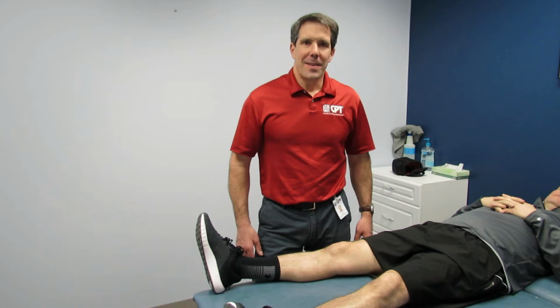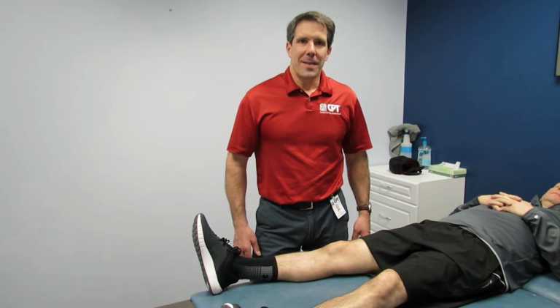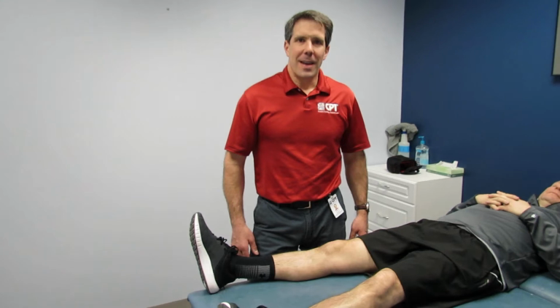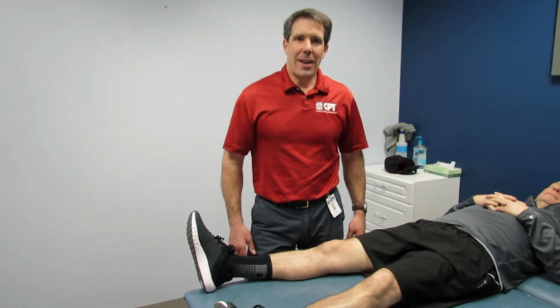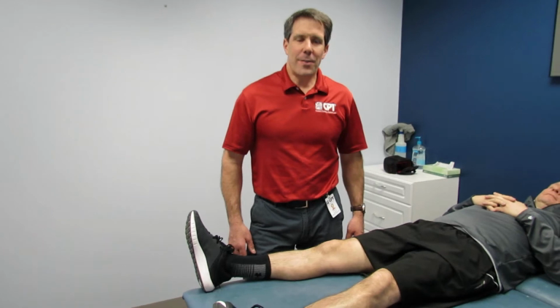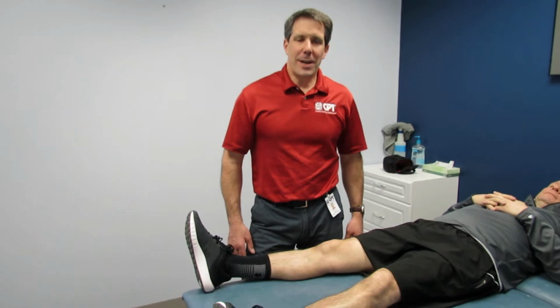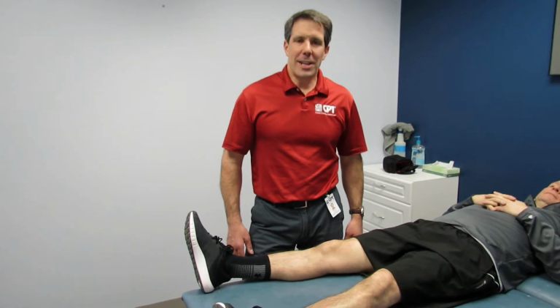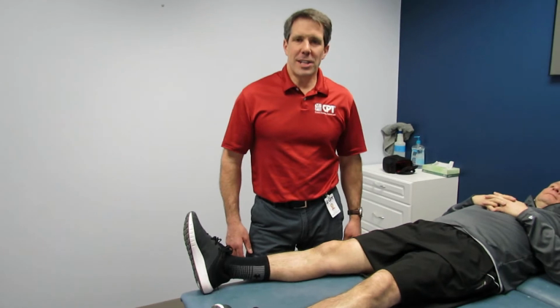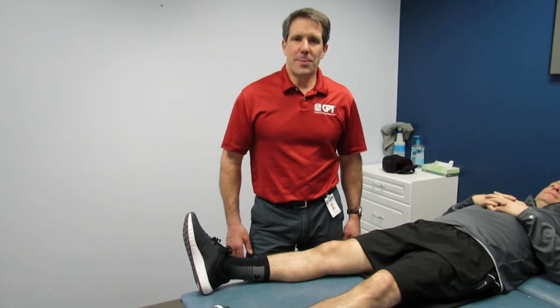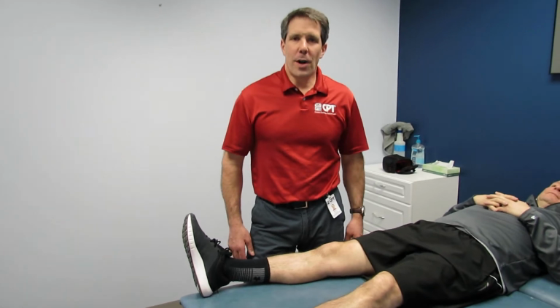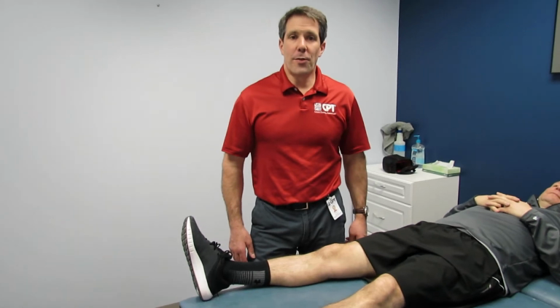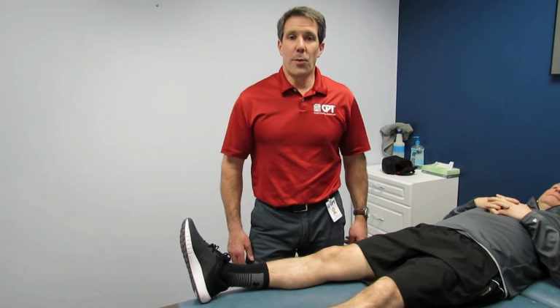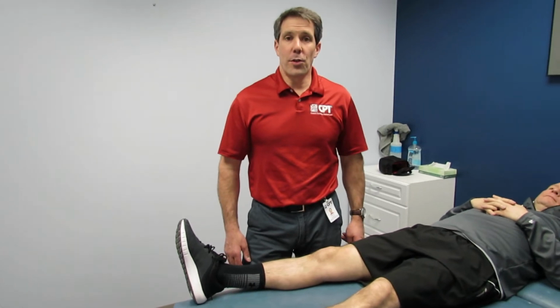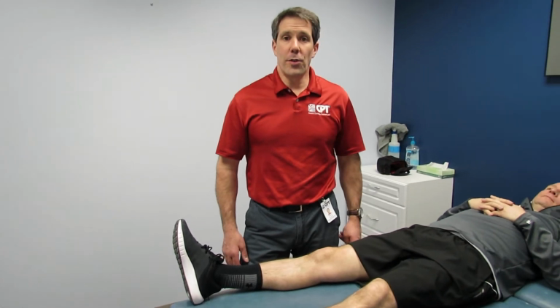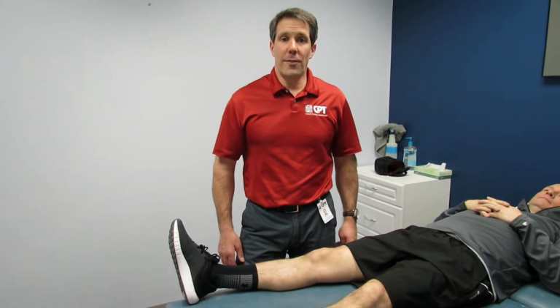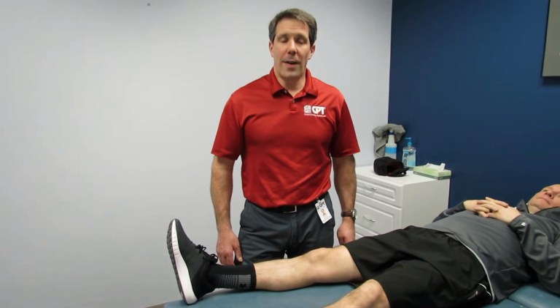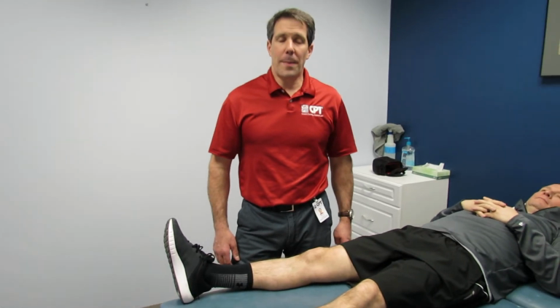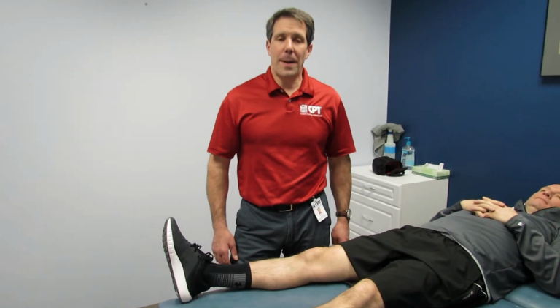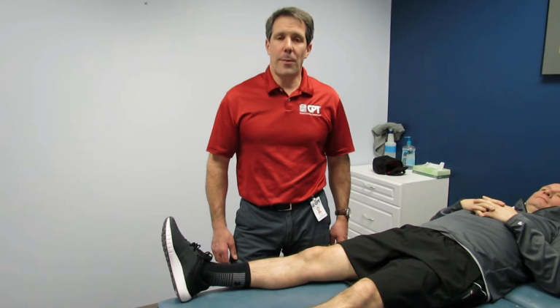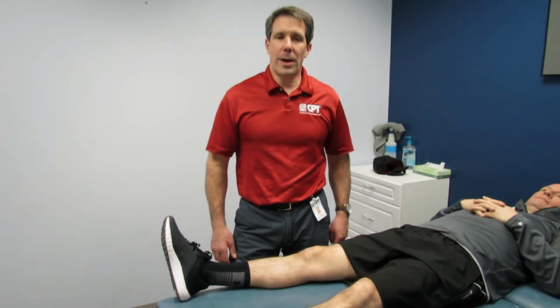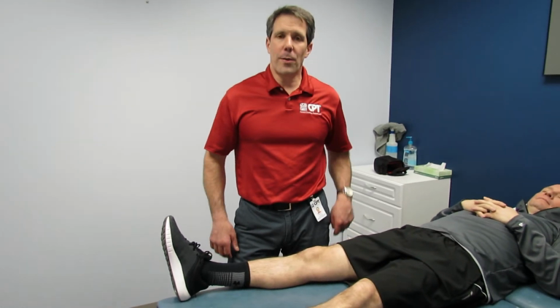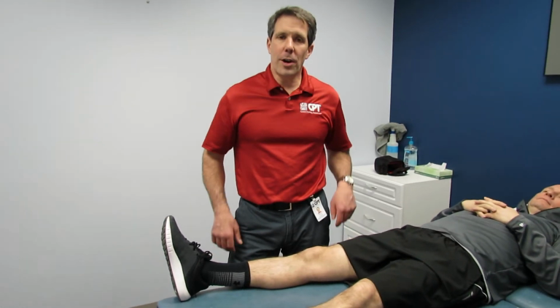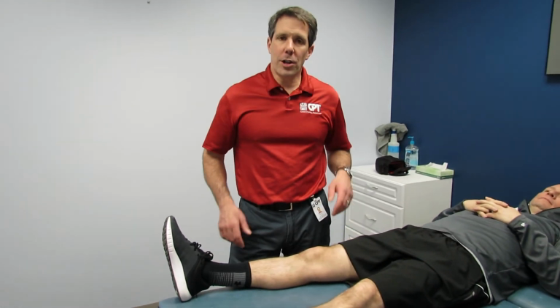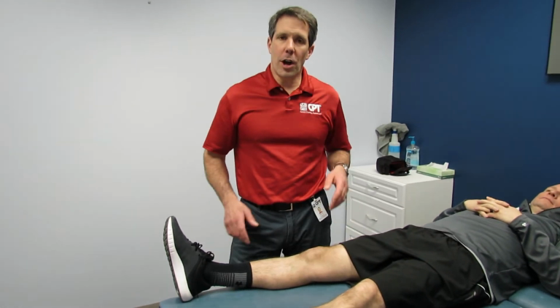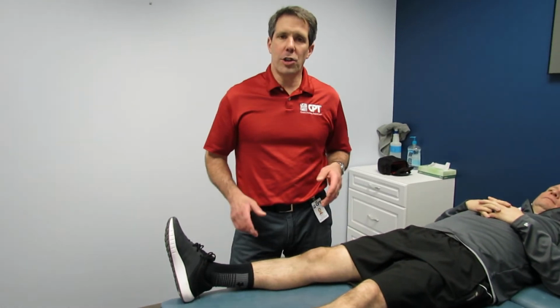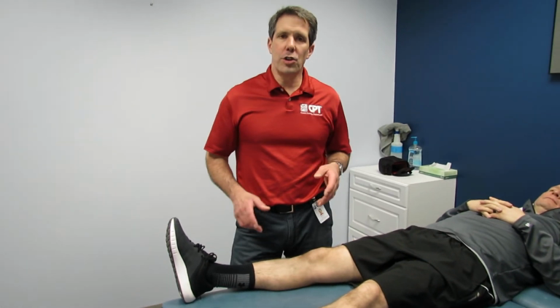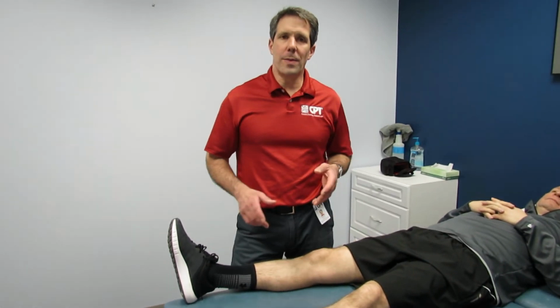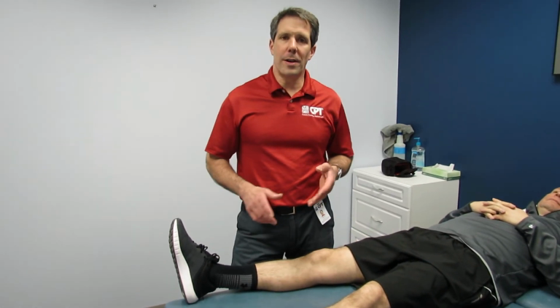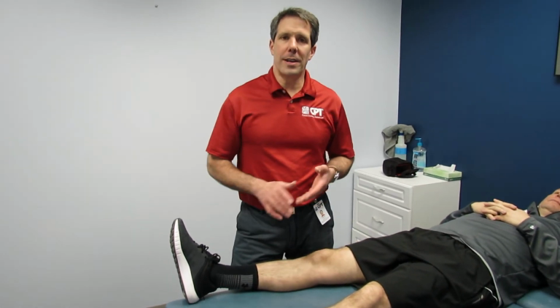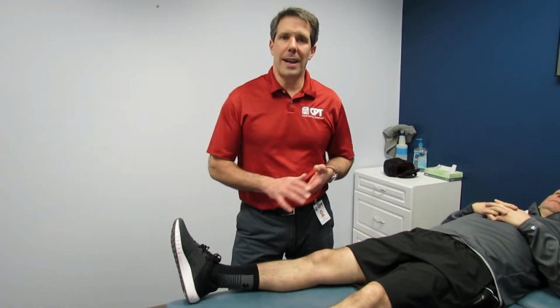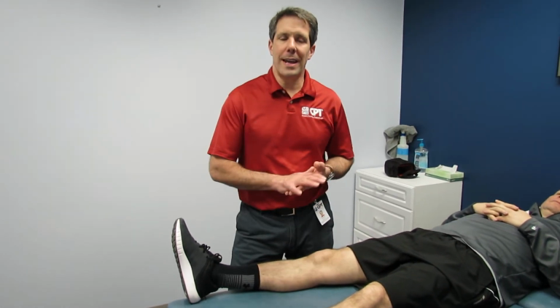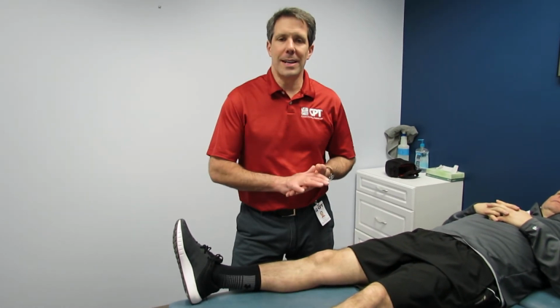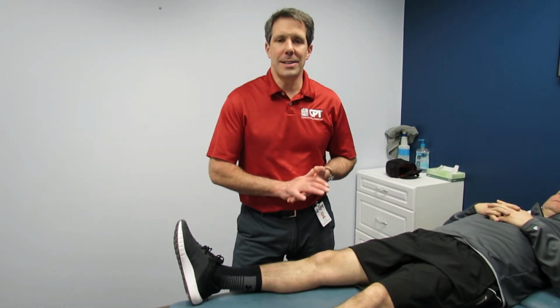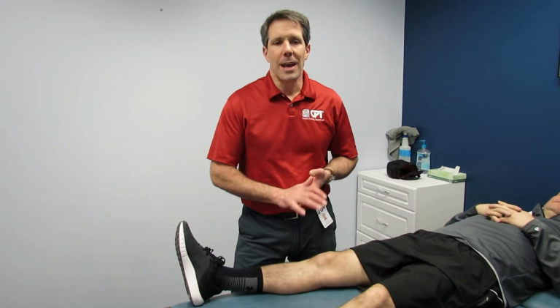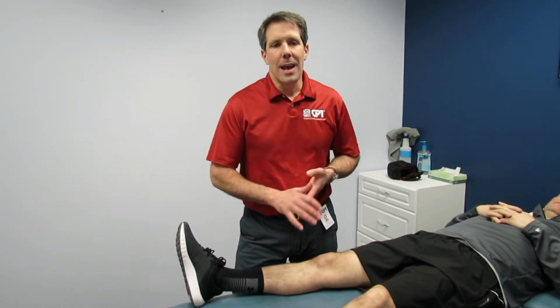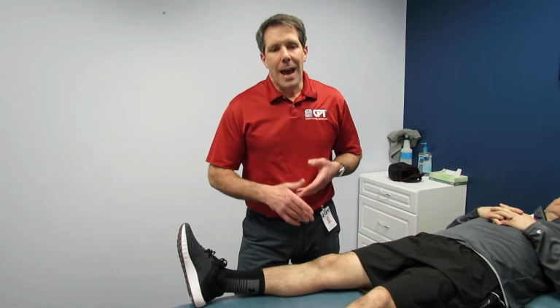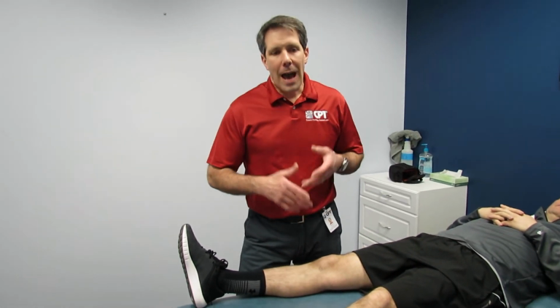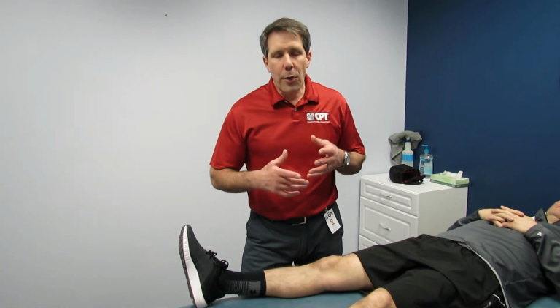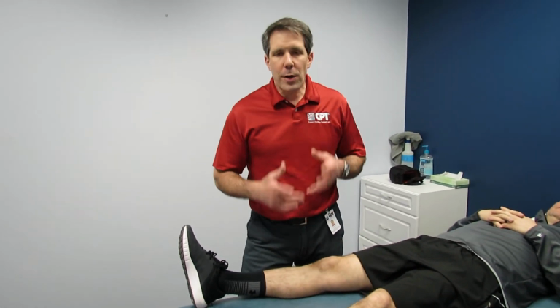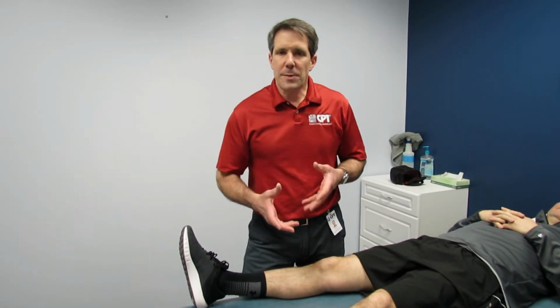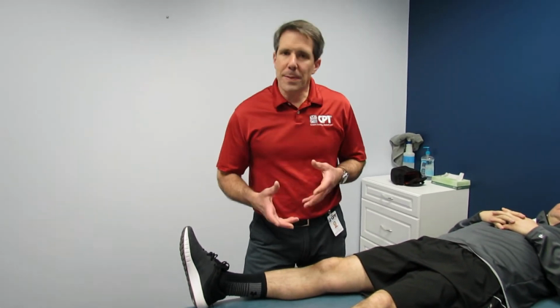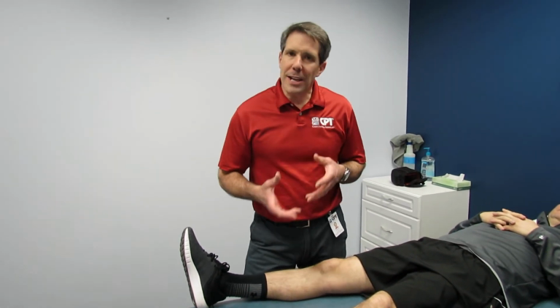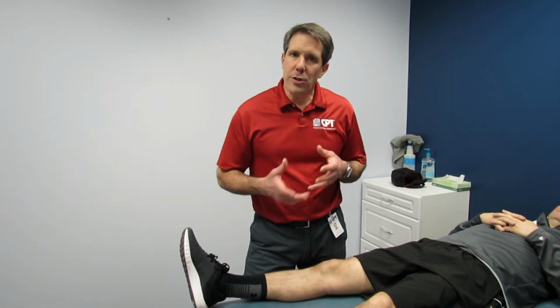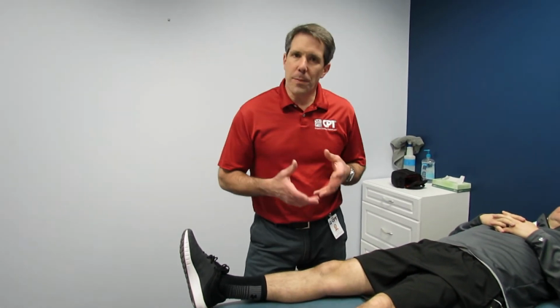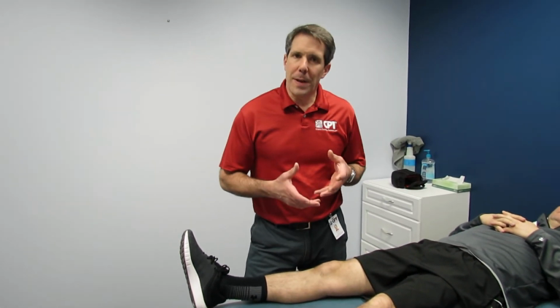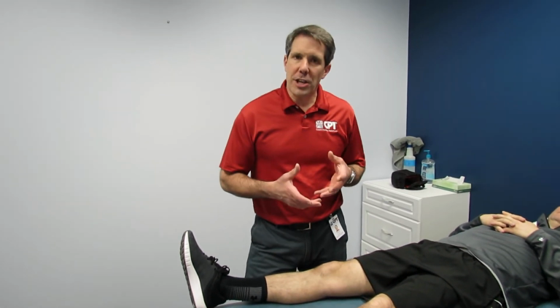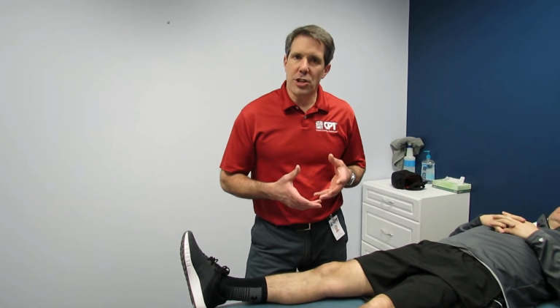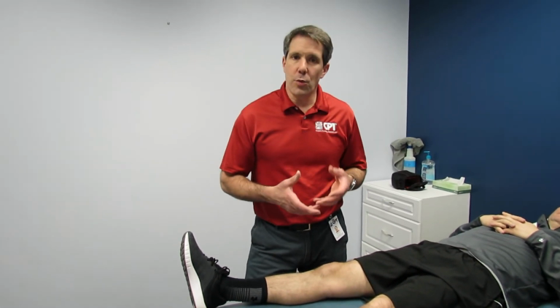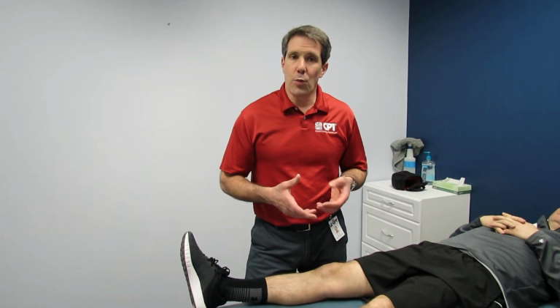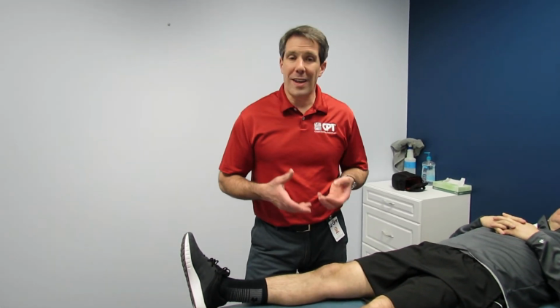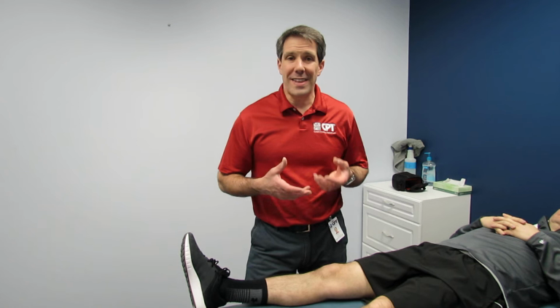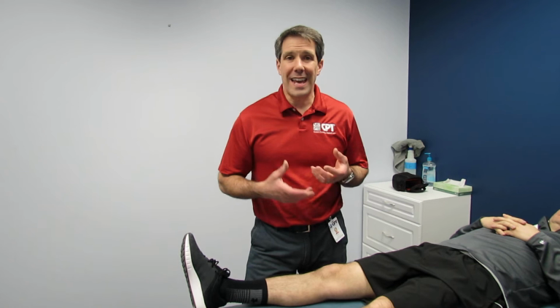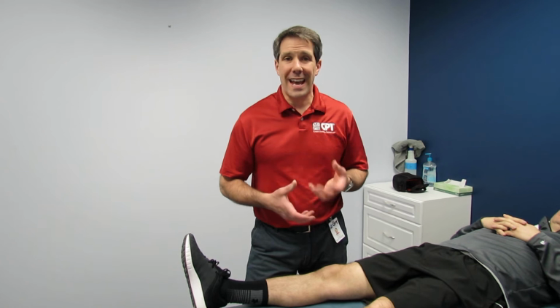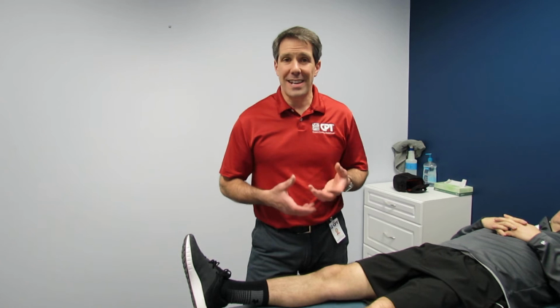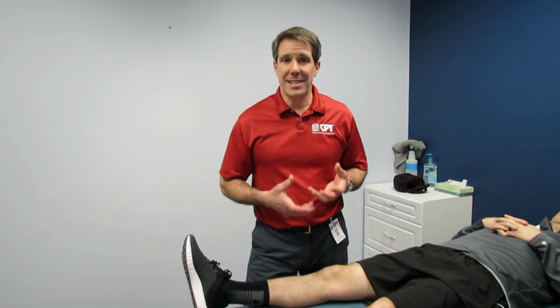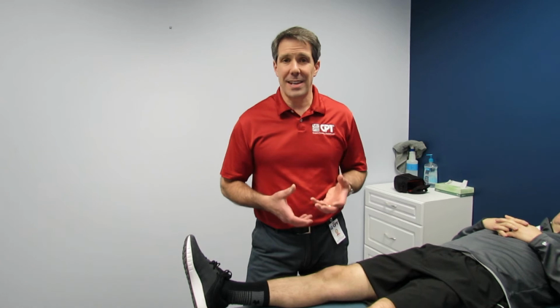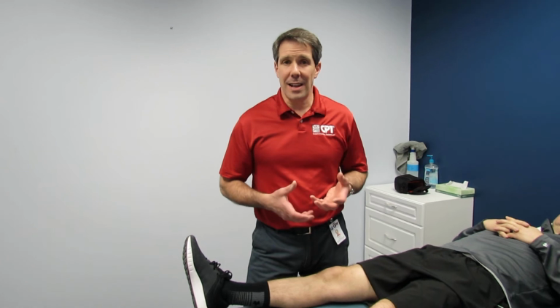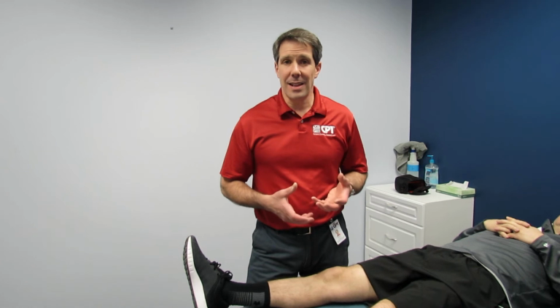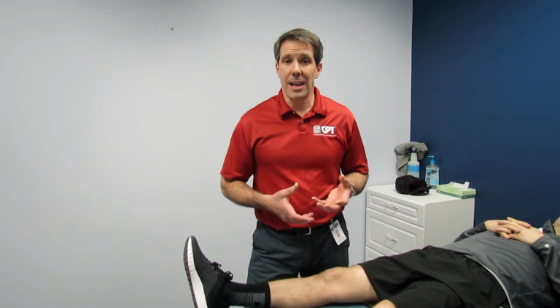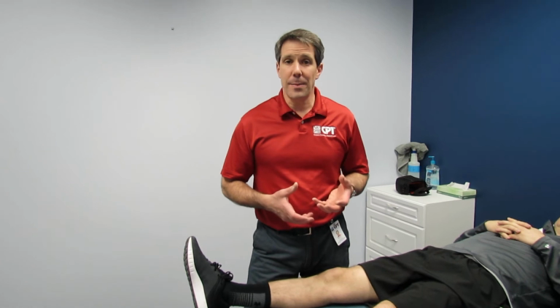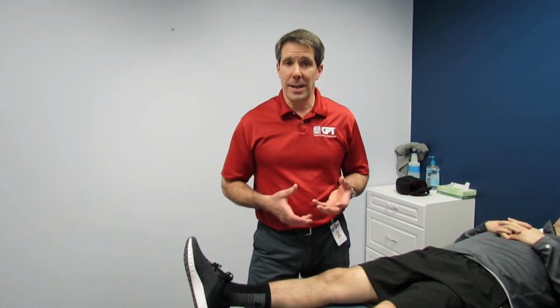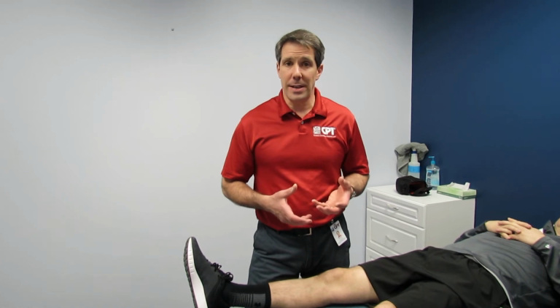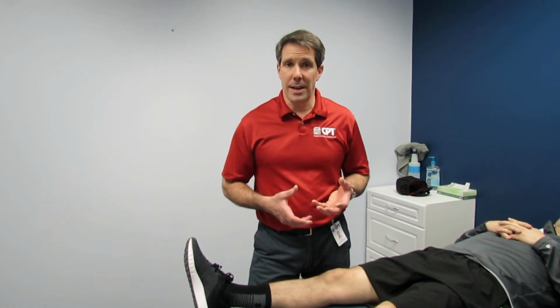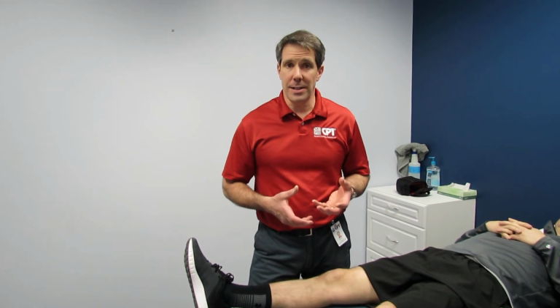Hey everybody, this is Paul from OrthoEvalPal. What I want to talk to you about today is how to explain to a patient what the ACL ligament does.